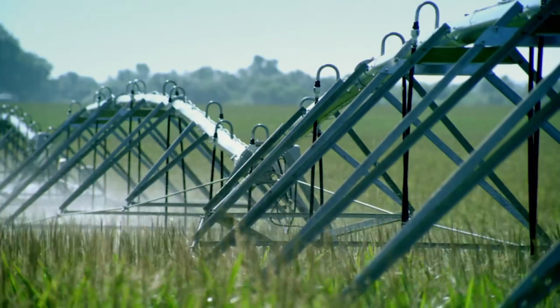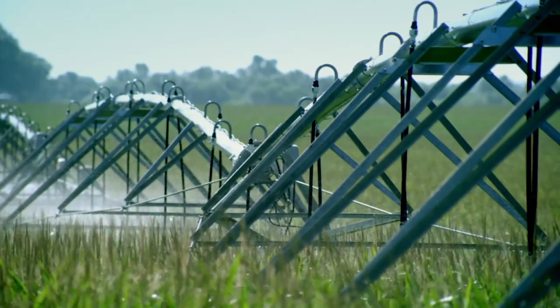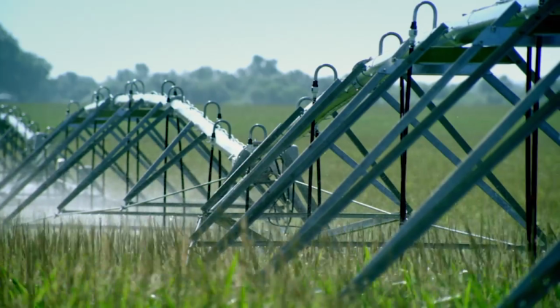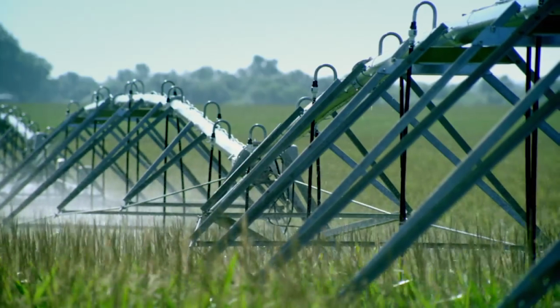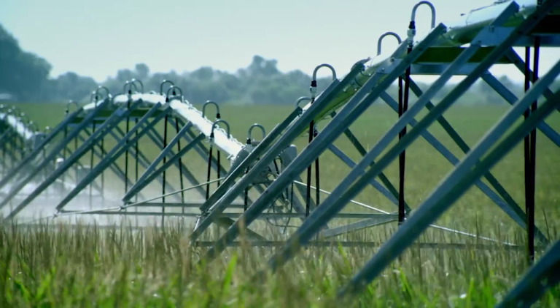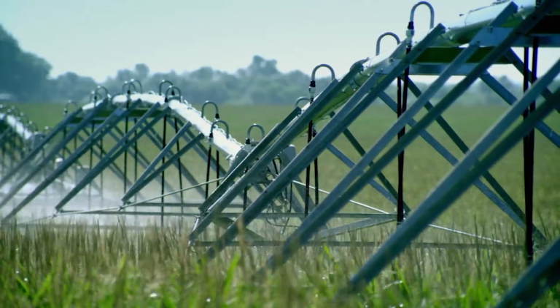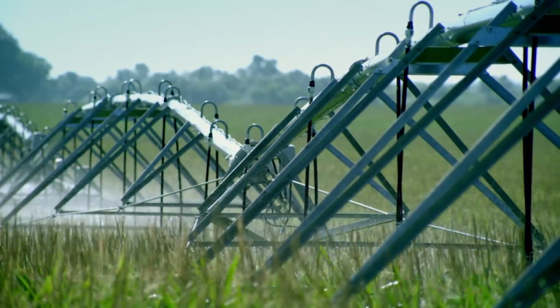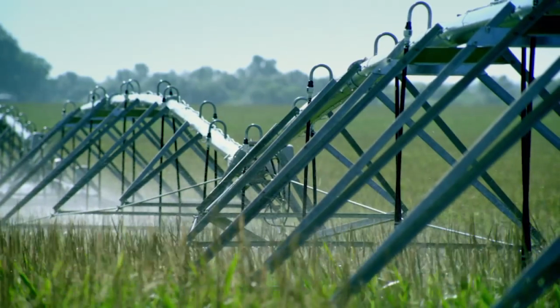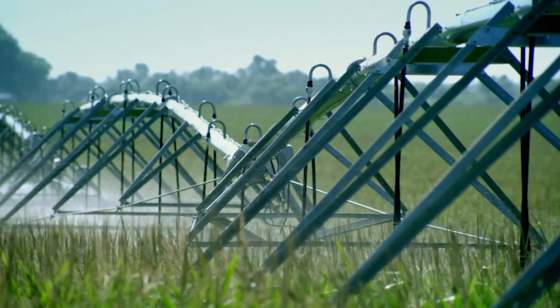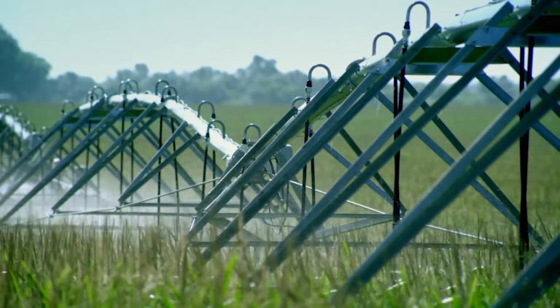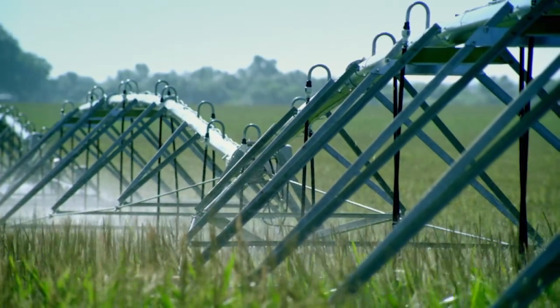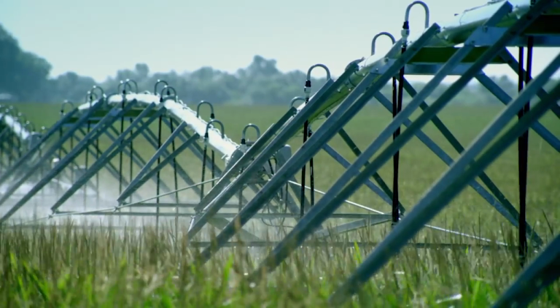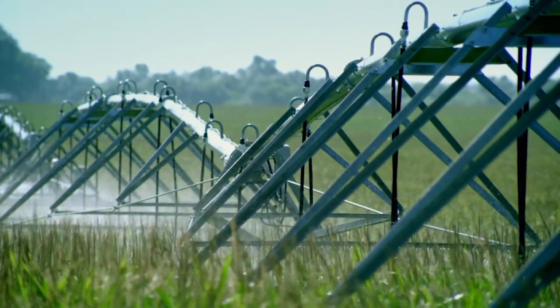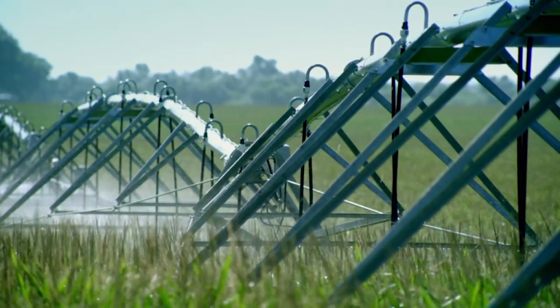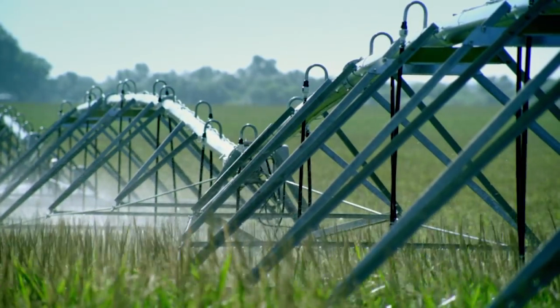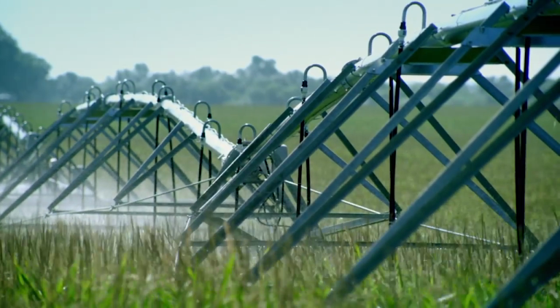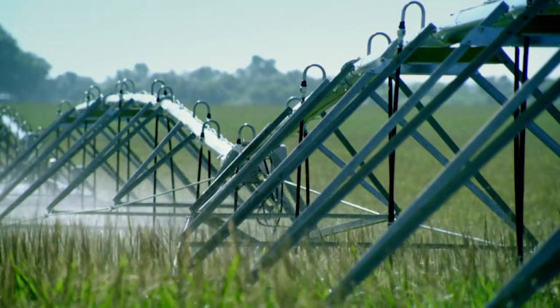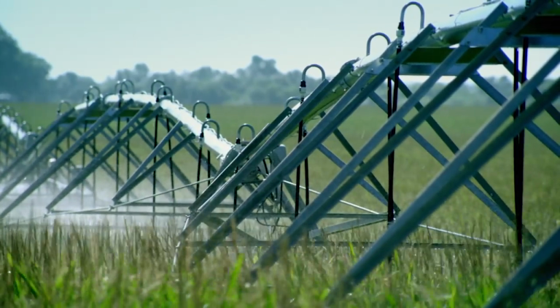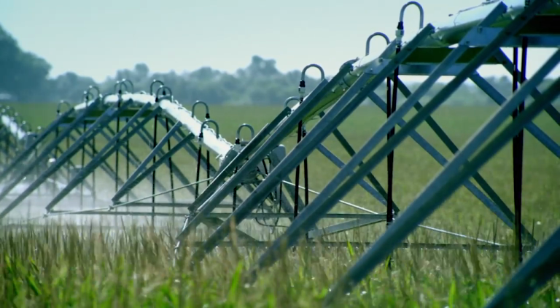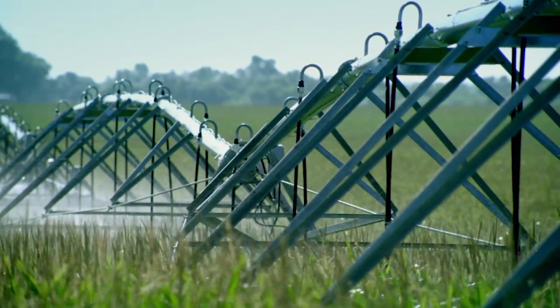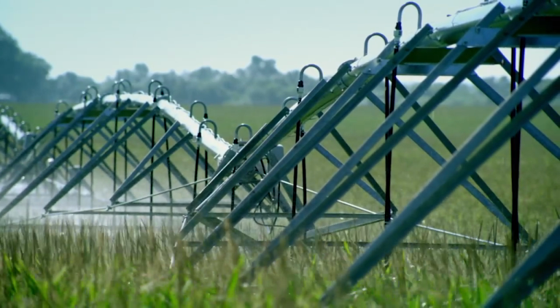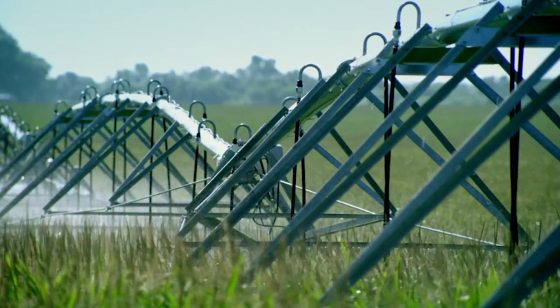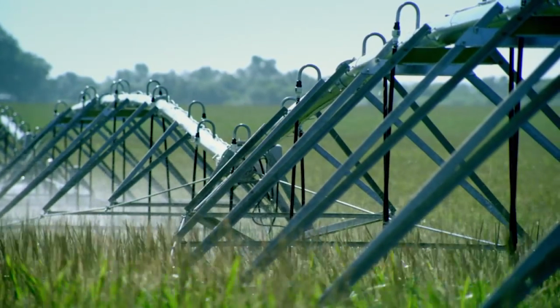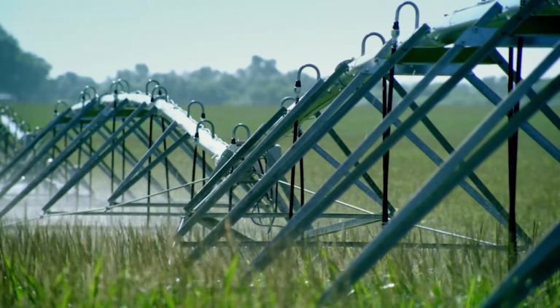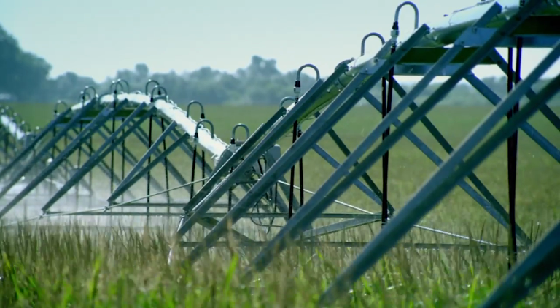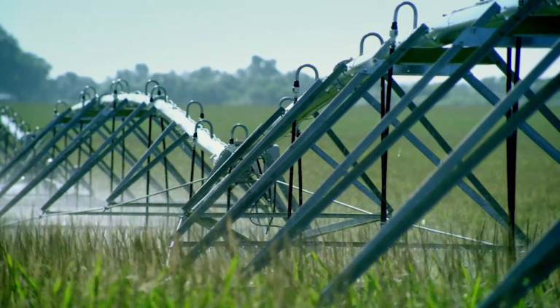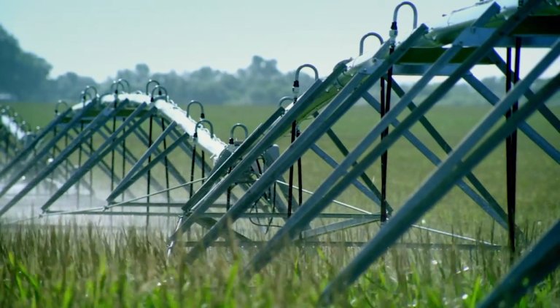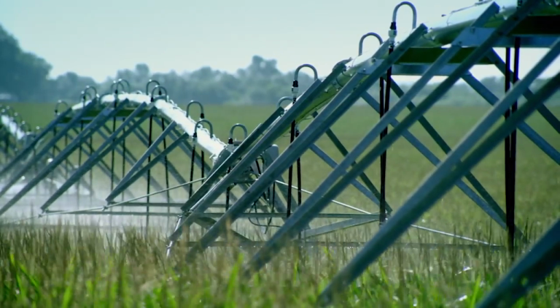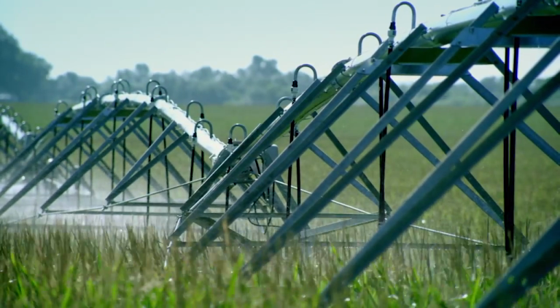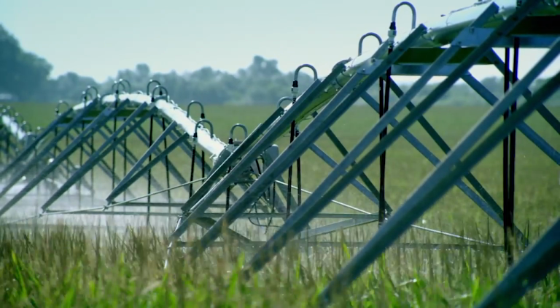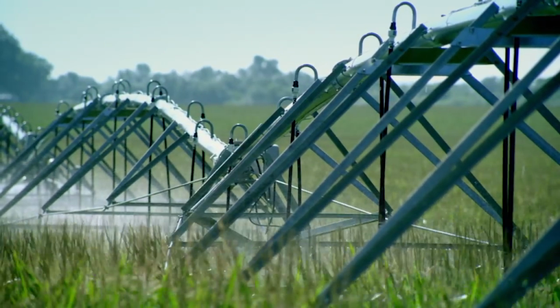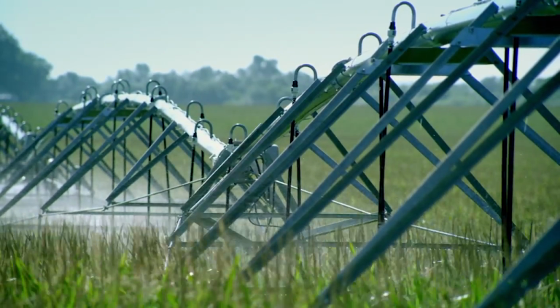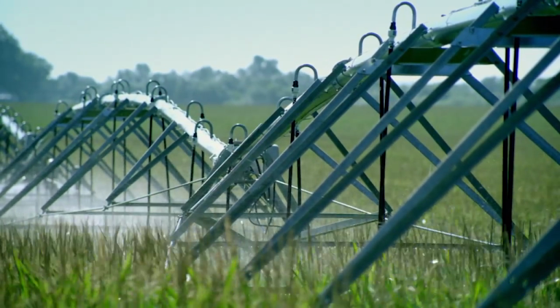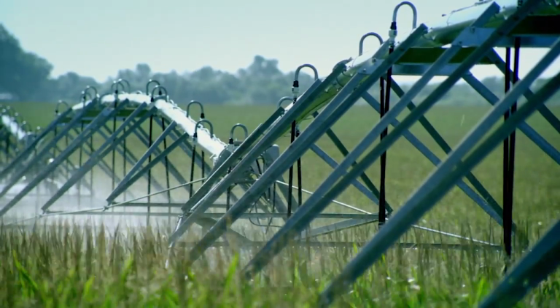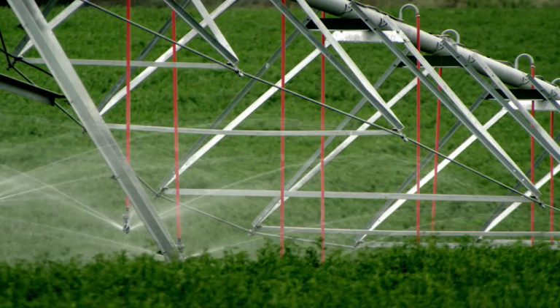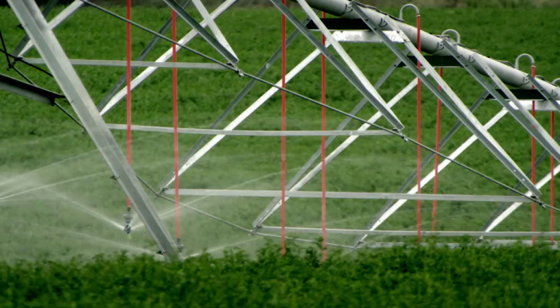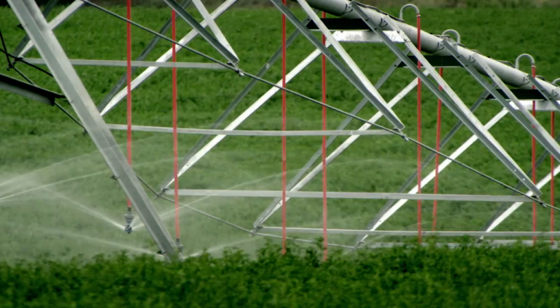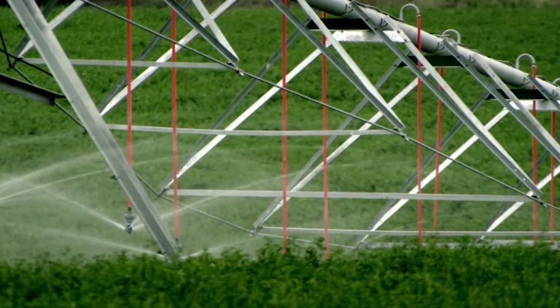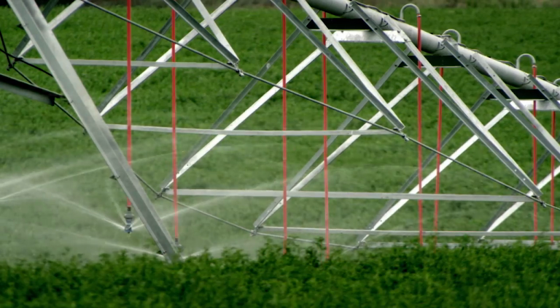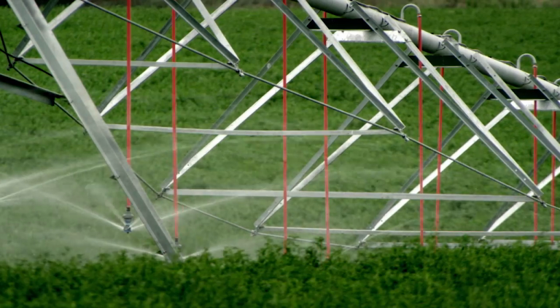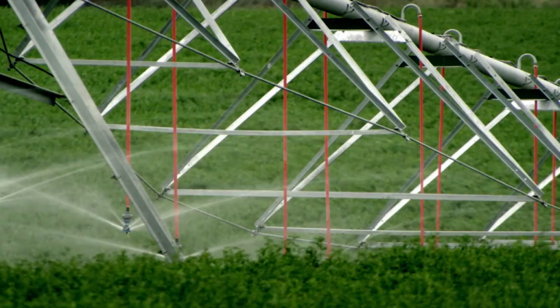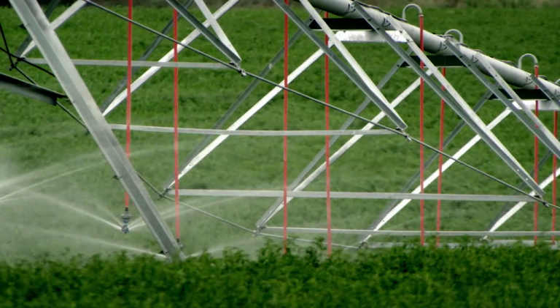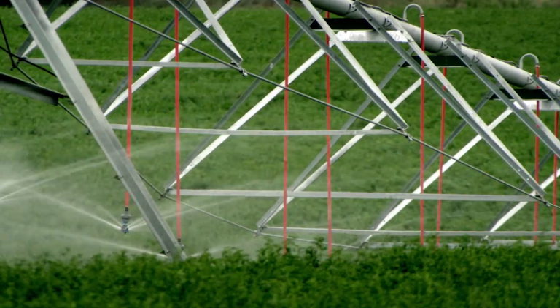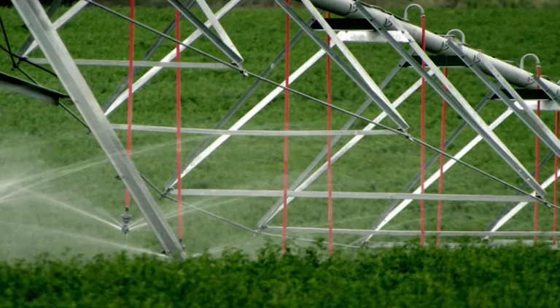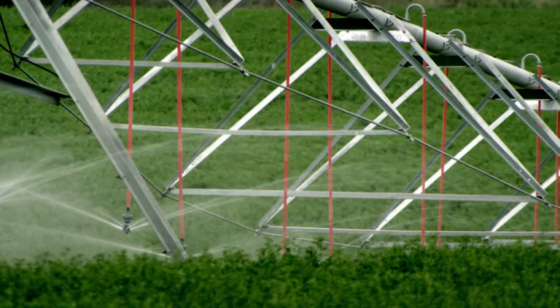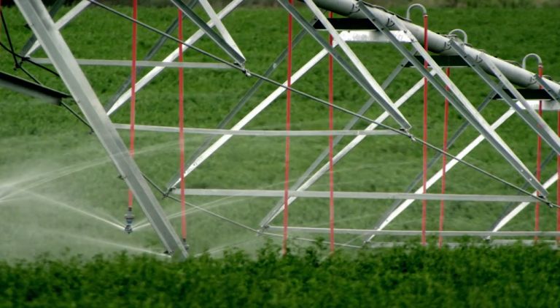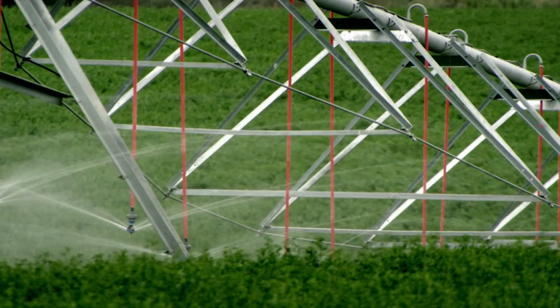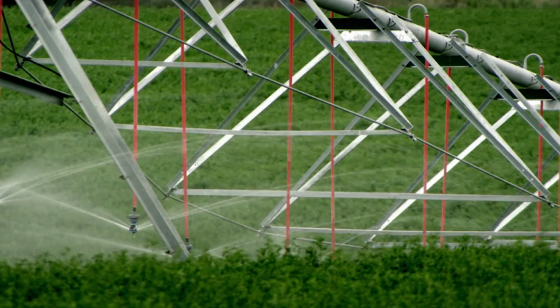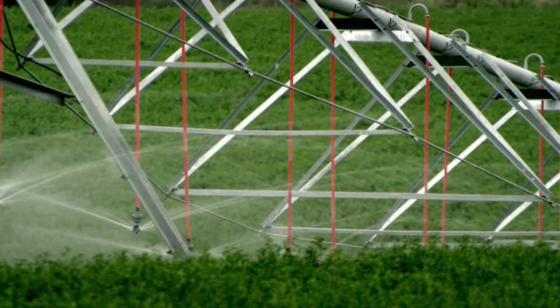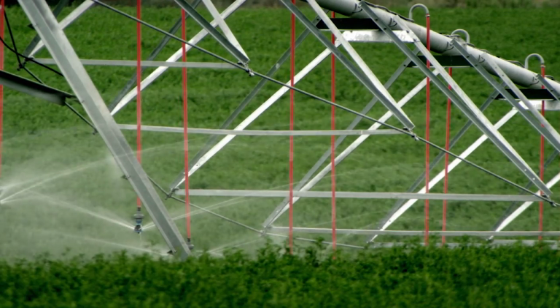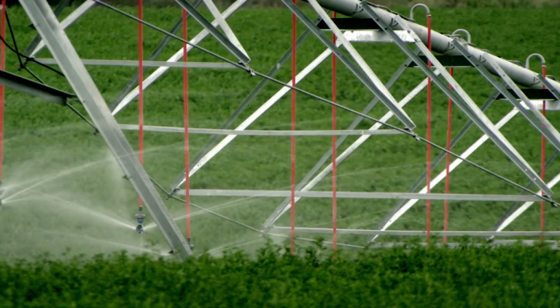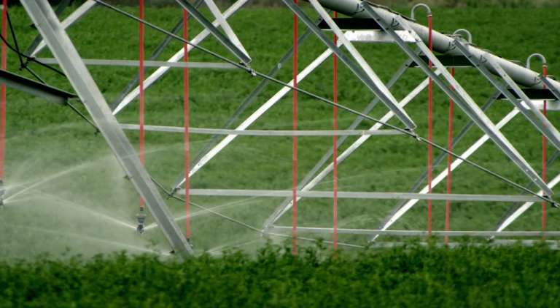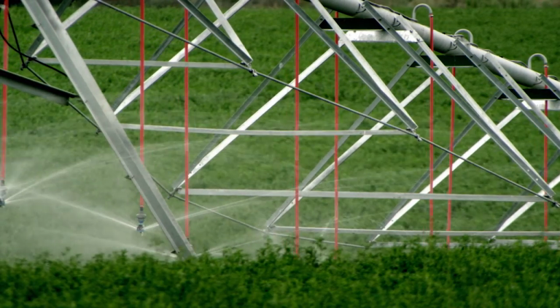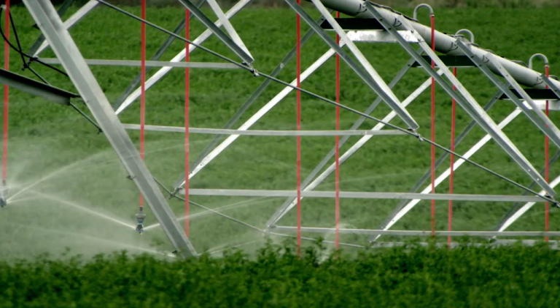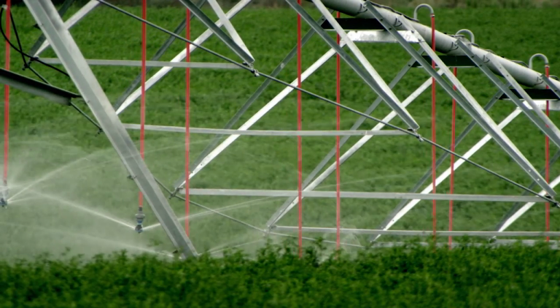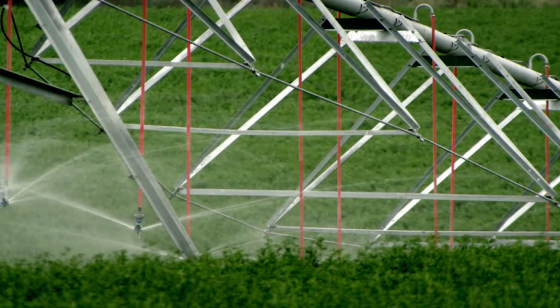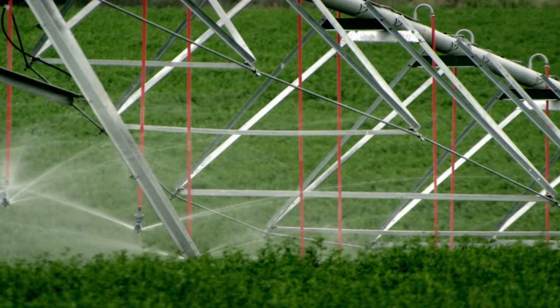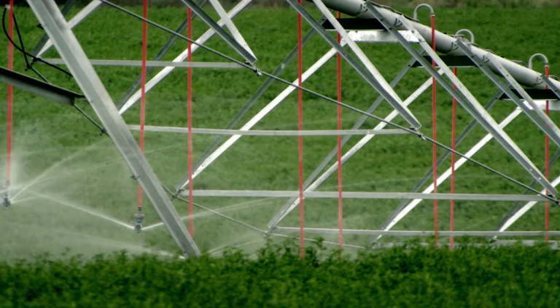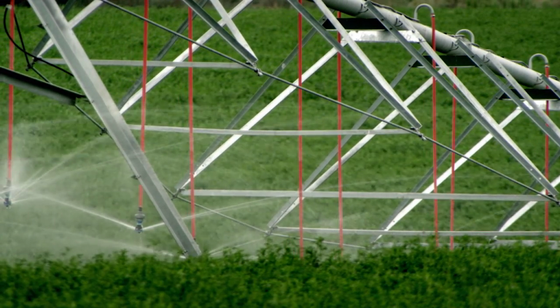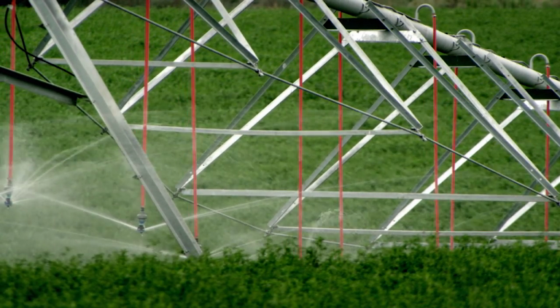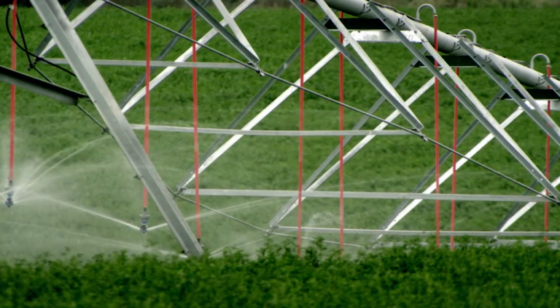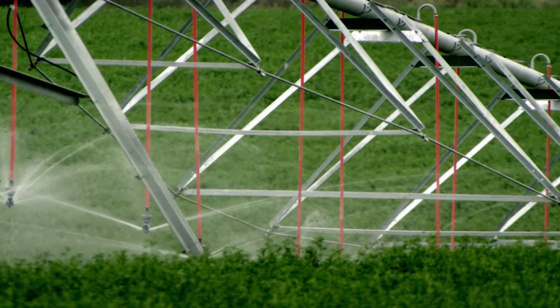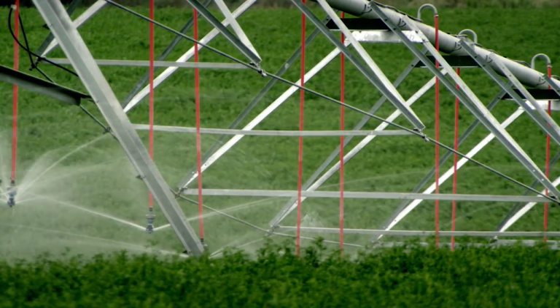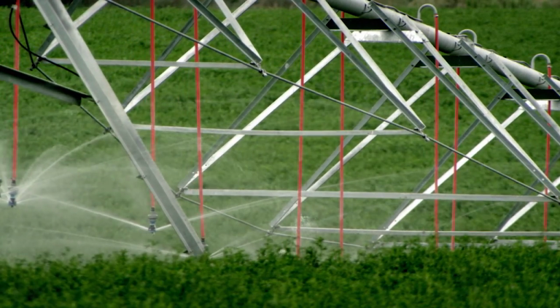Zimmatic Pivots are built with the thickest pipeline in the industry, and they're built to be durable, rugged, and long-lasting machines.